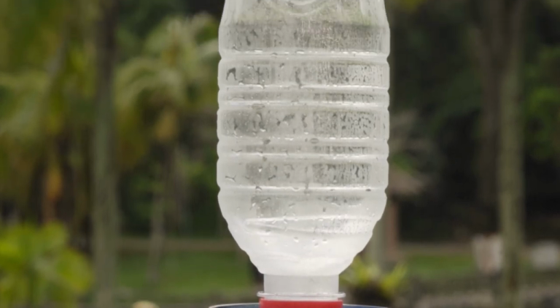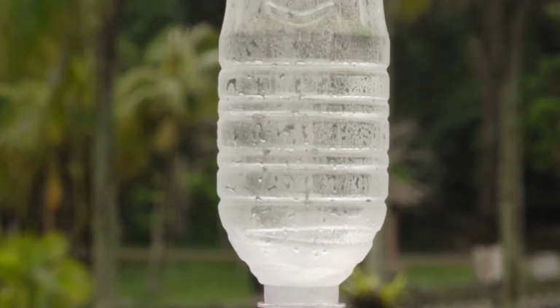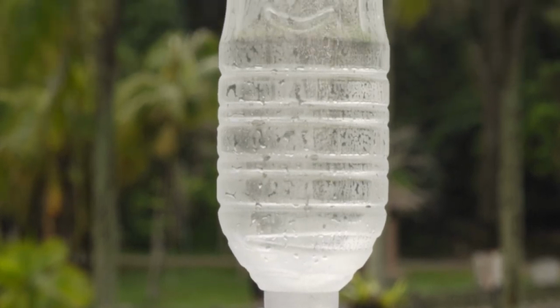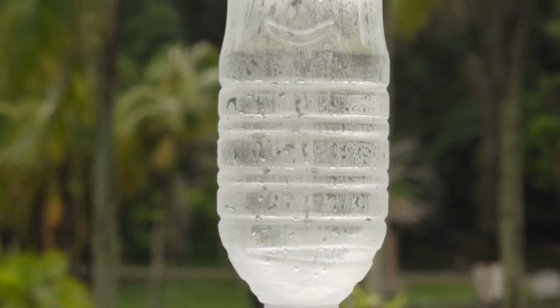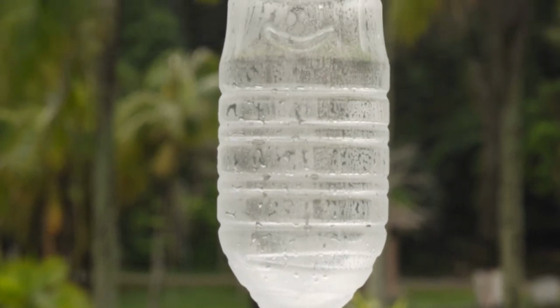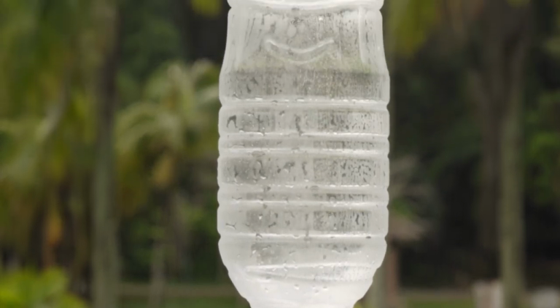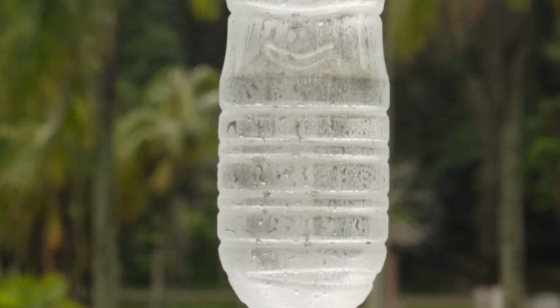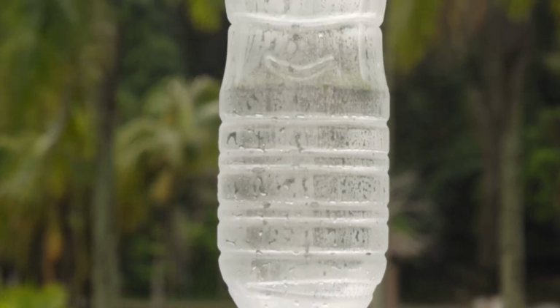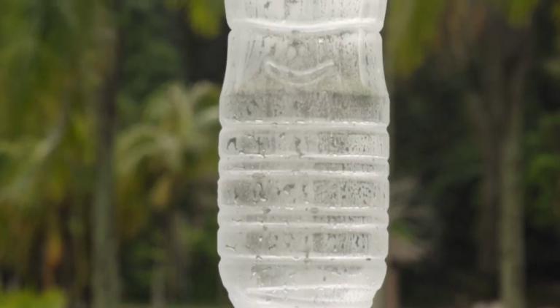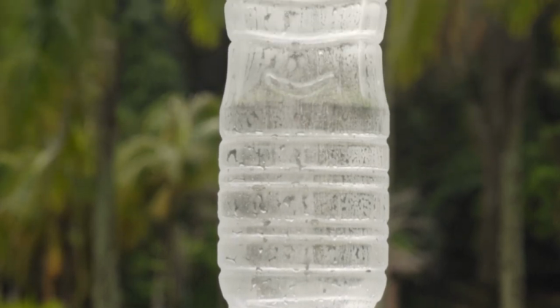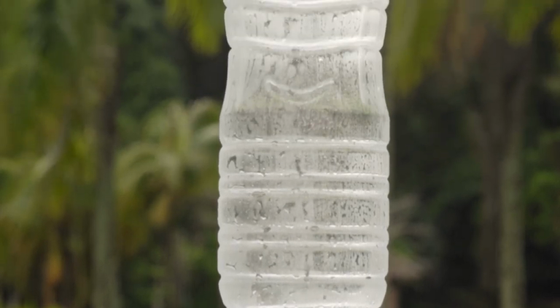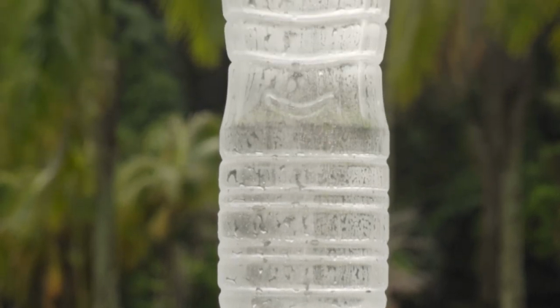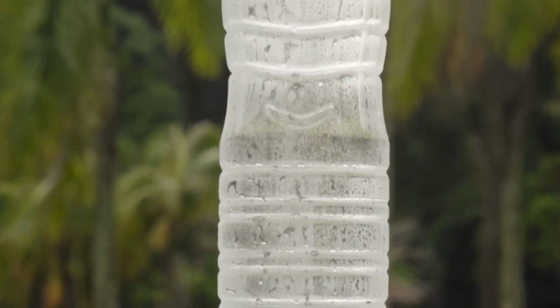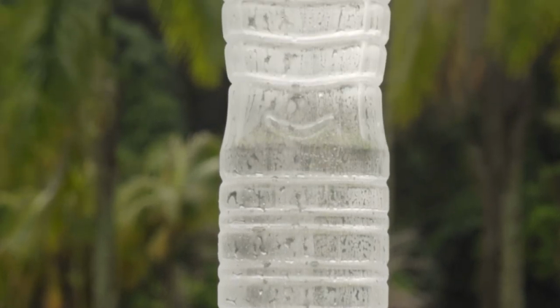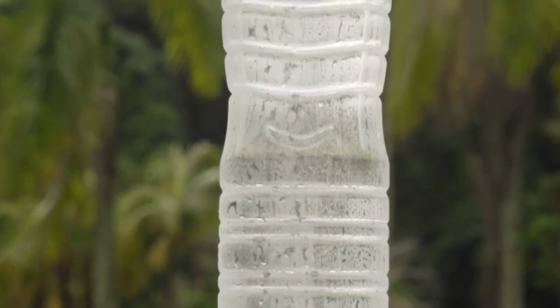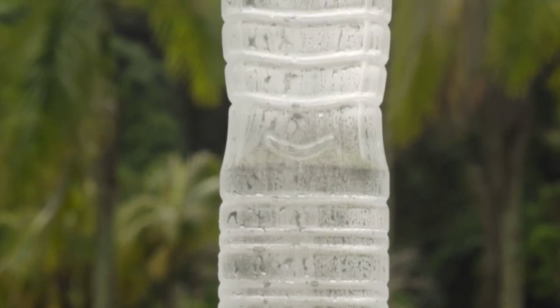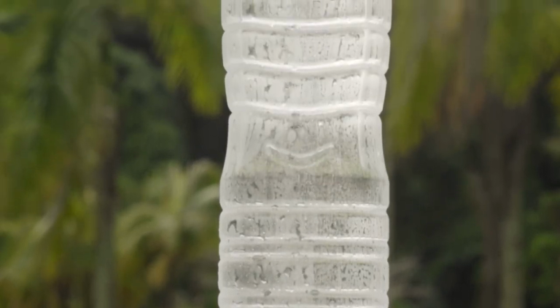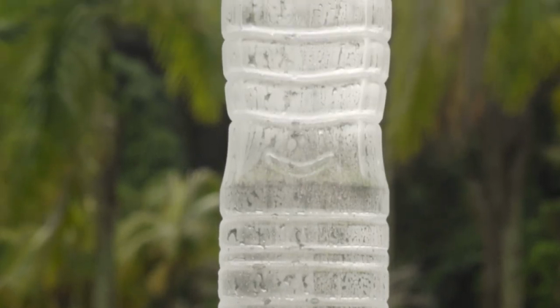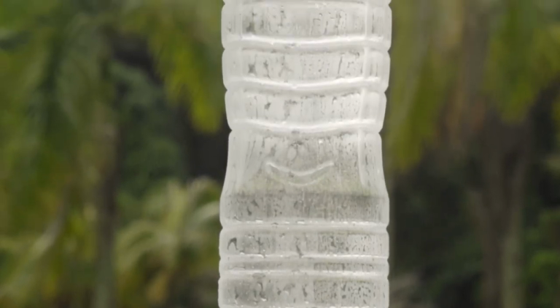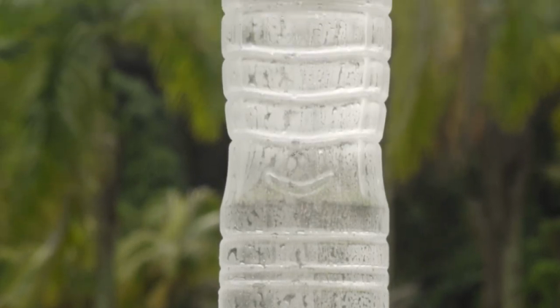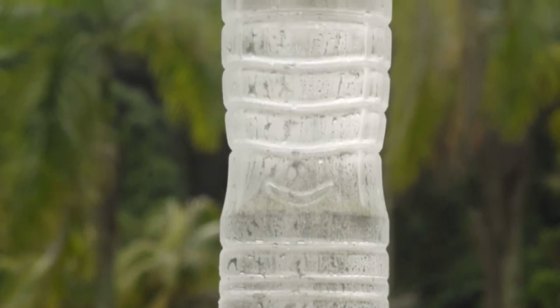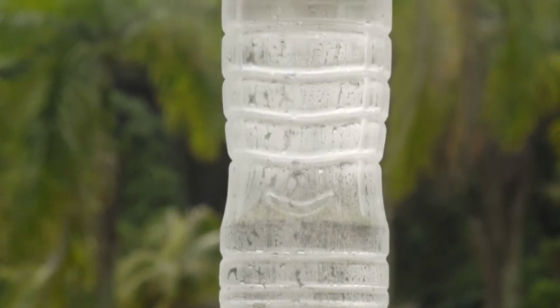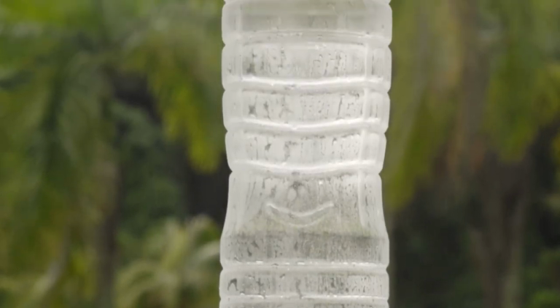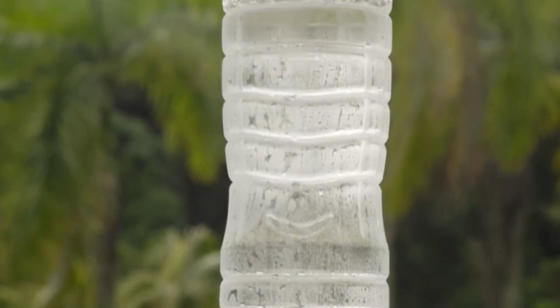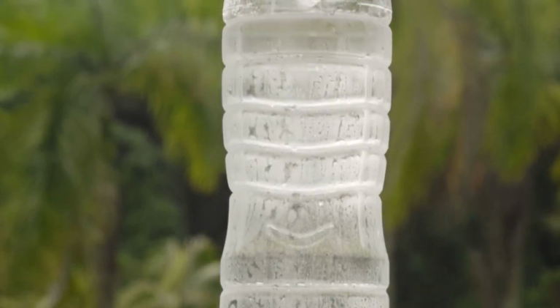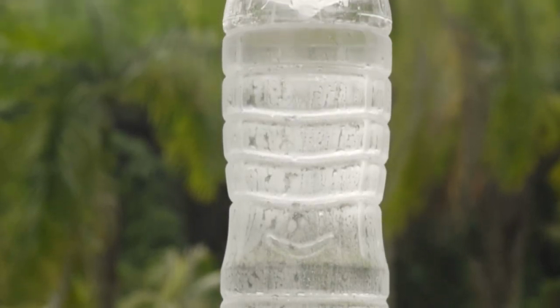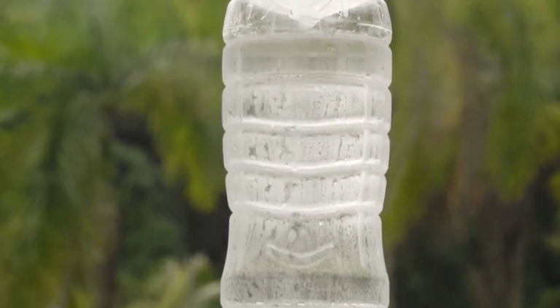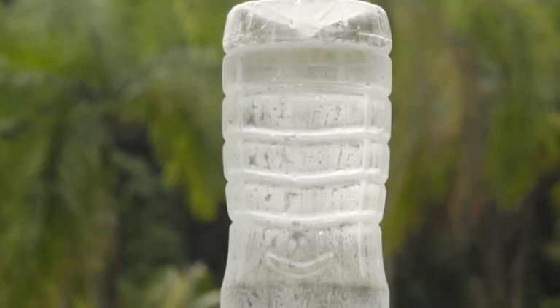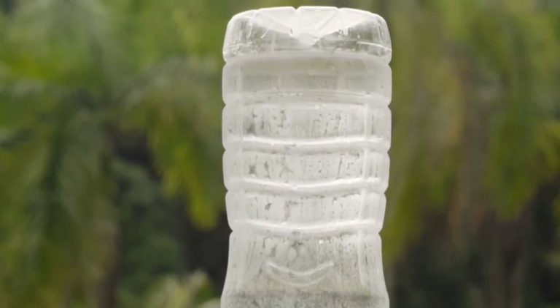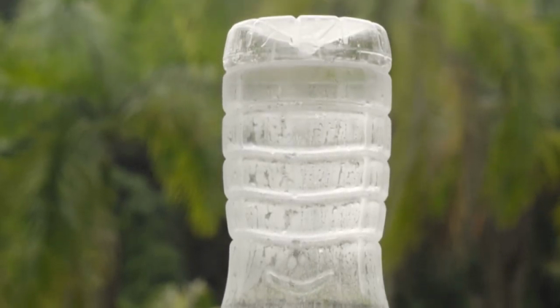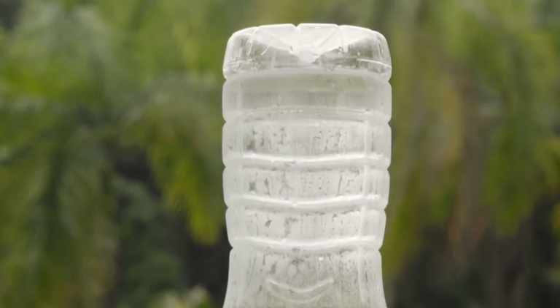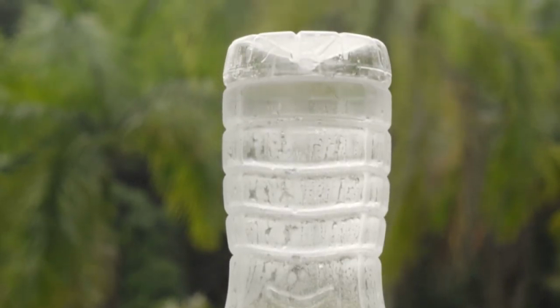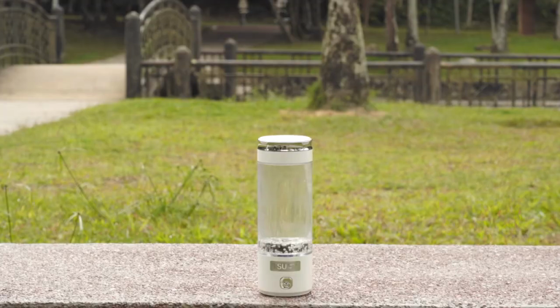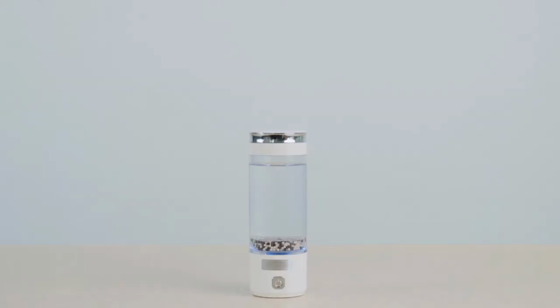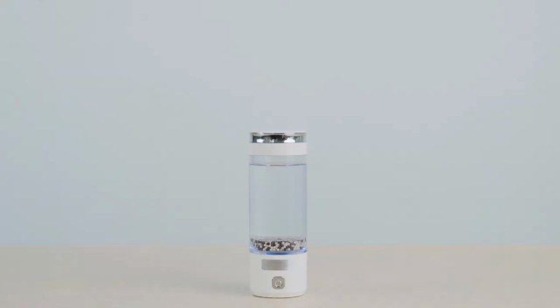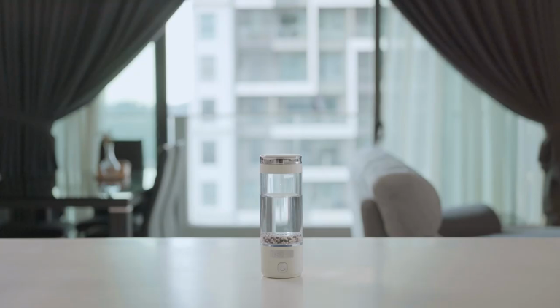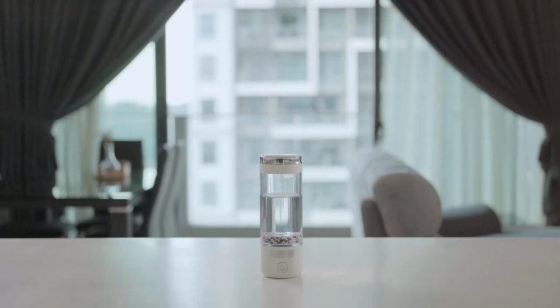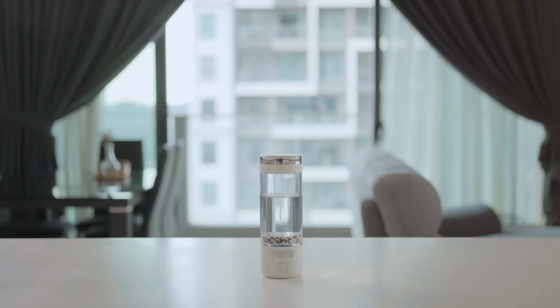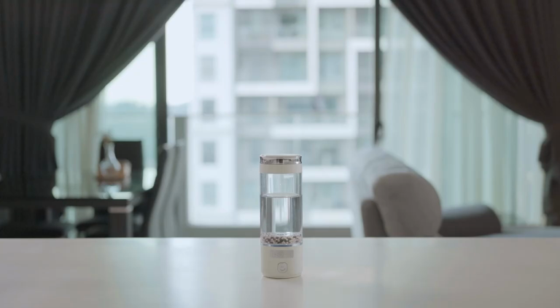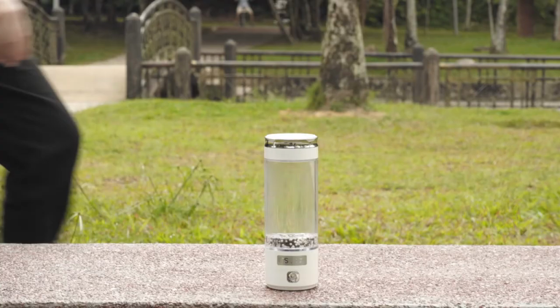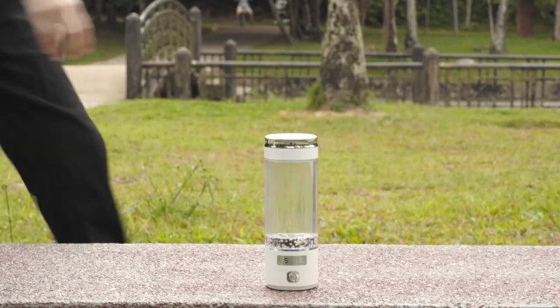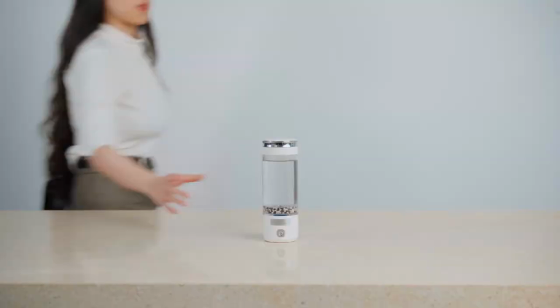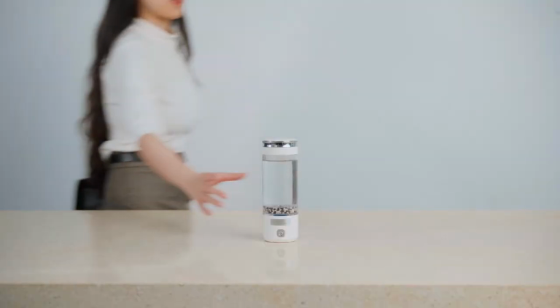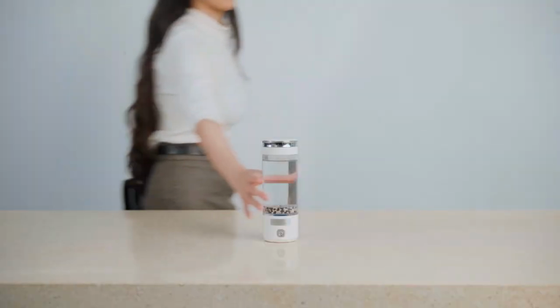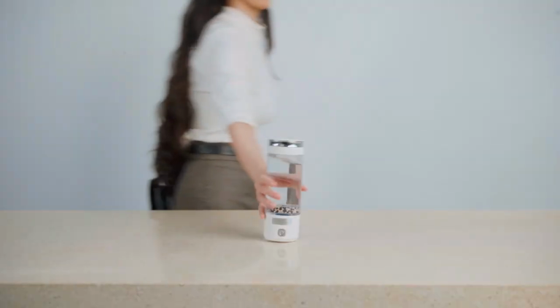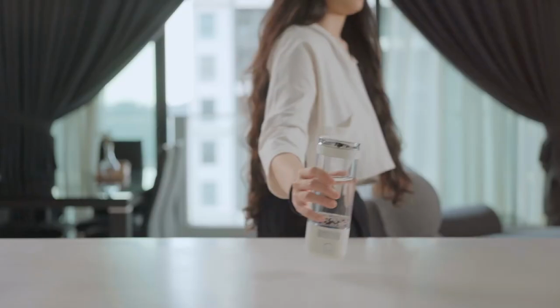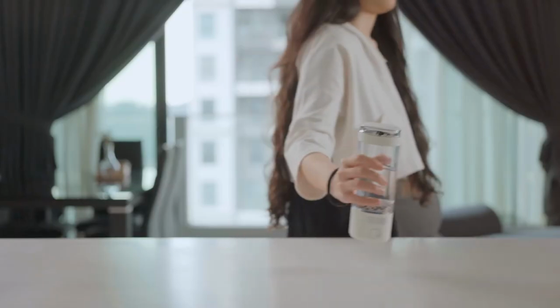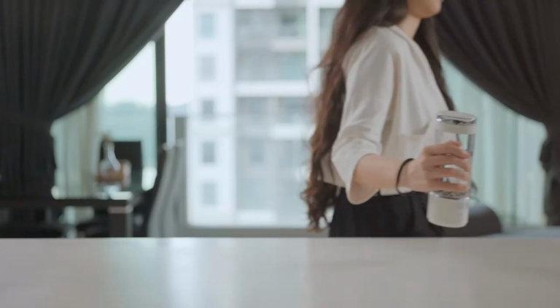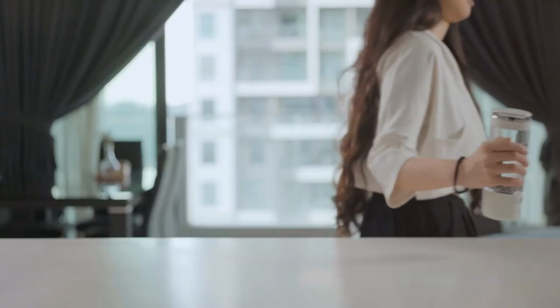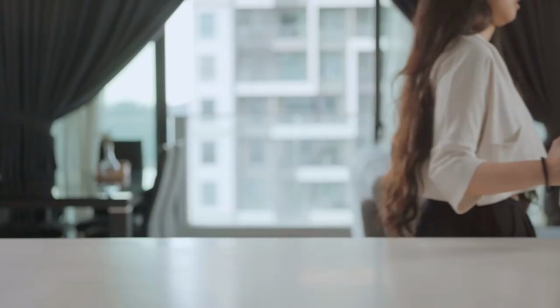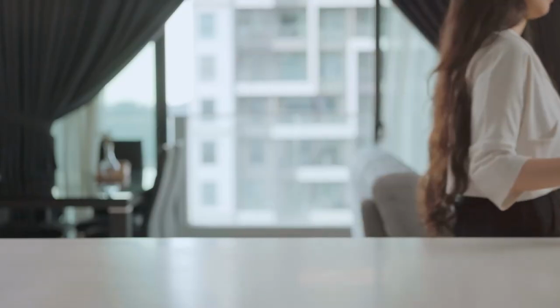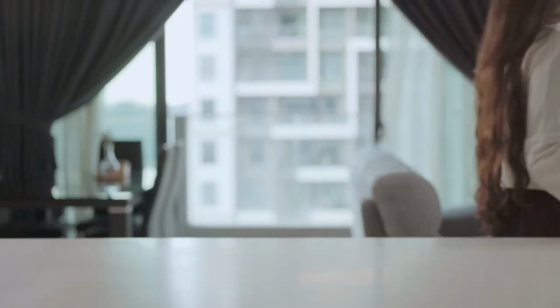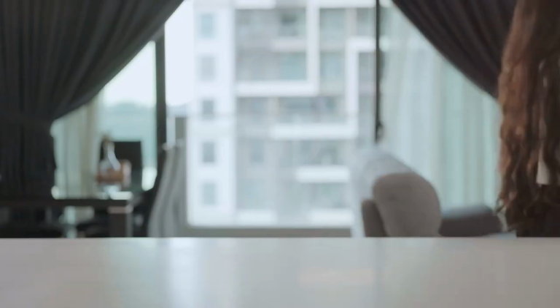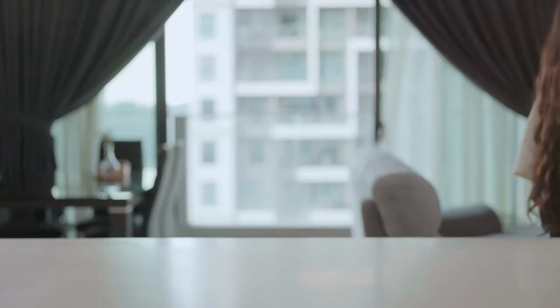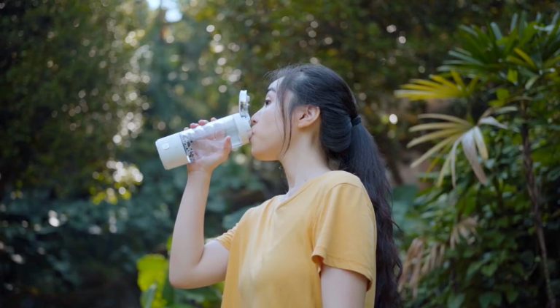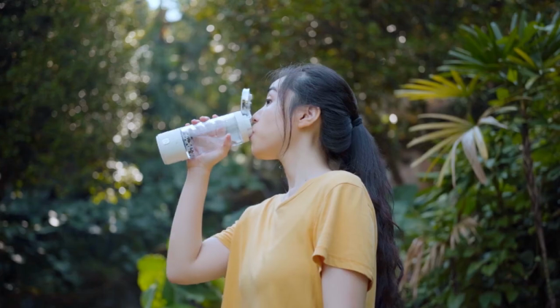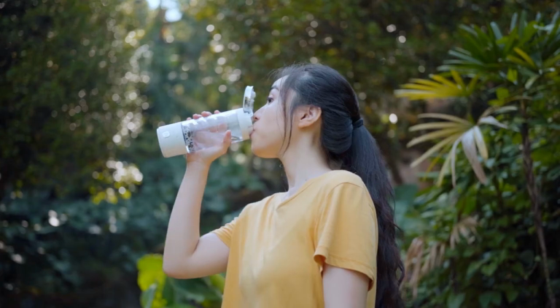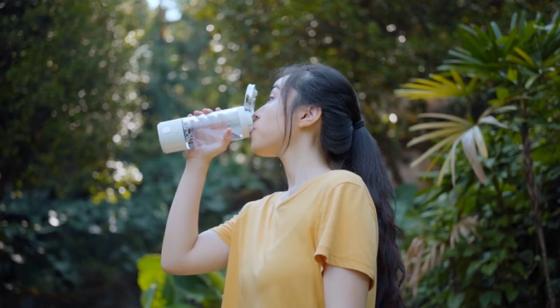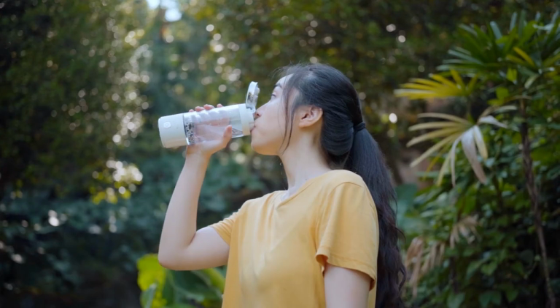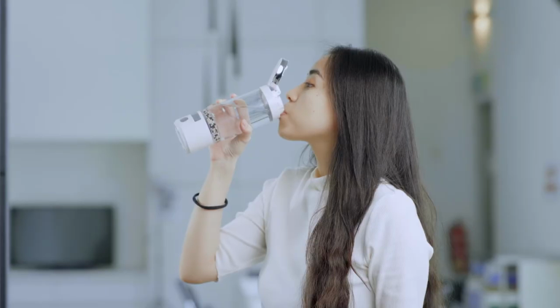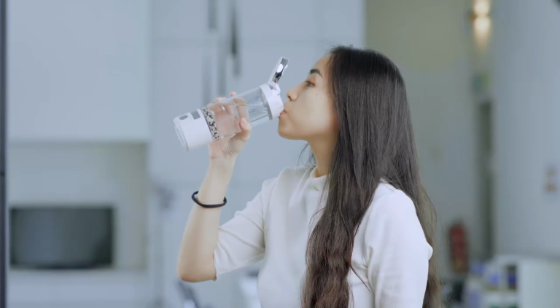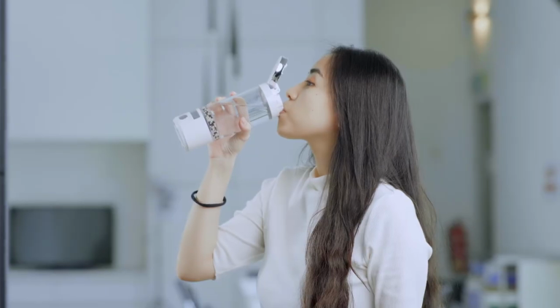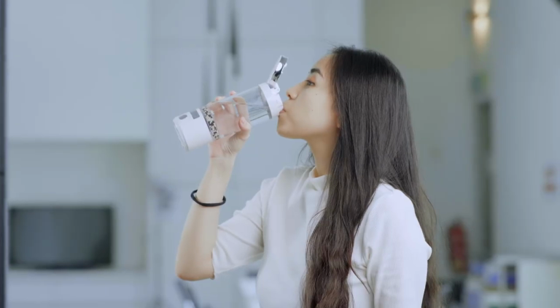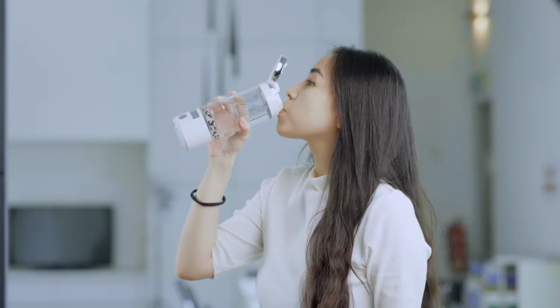Bring hydrogen alkaline water with you wherever you go. Being healthy and gorgeous is just that easy.